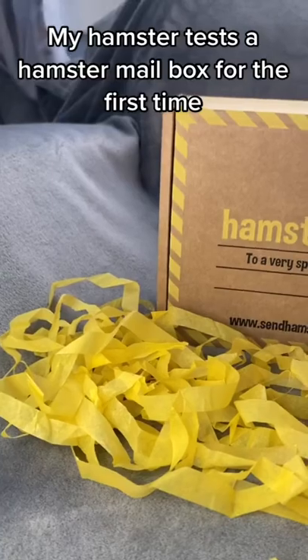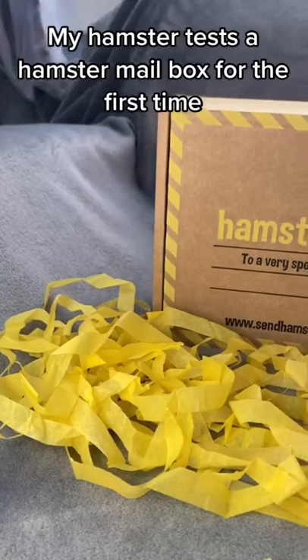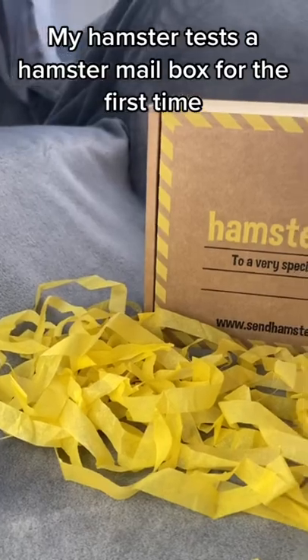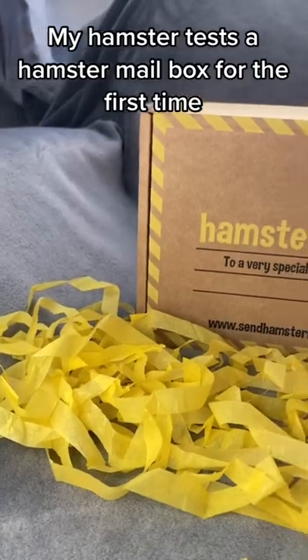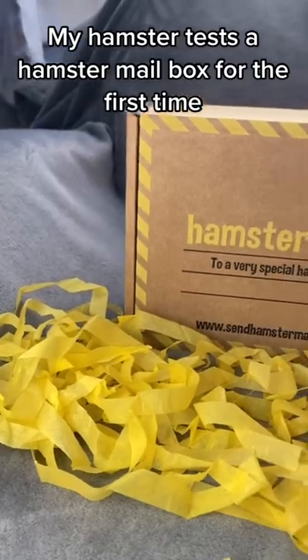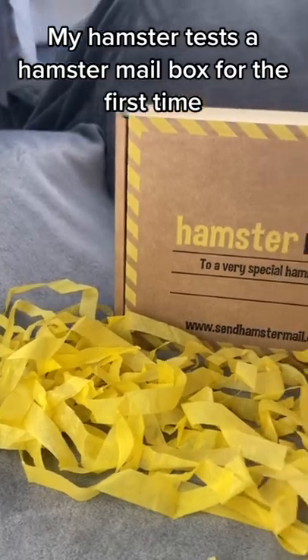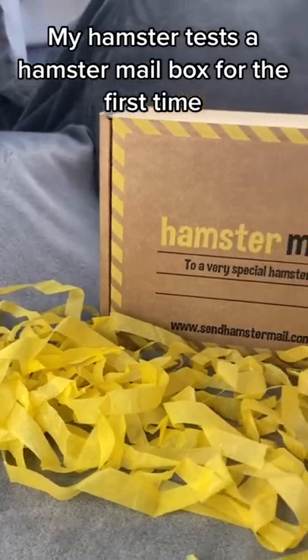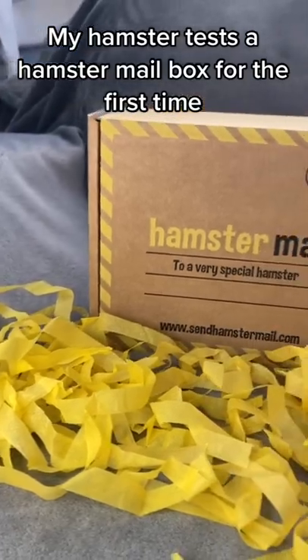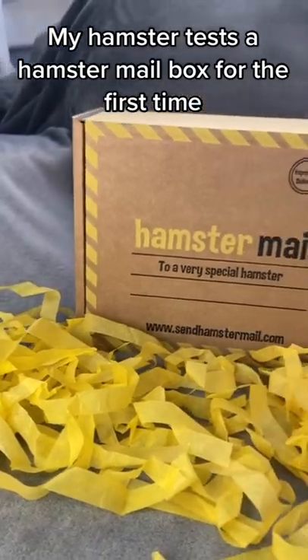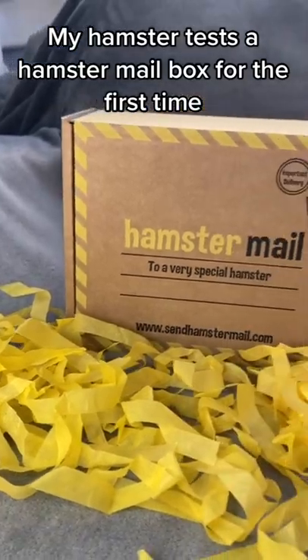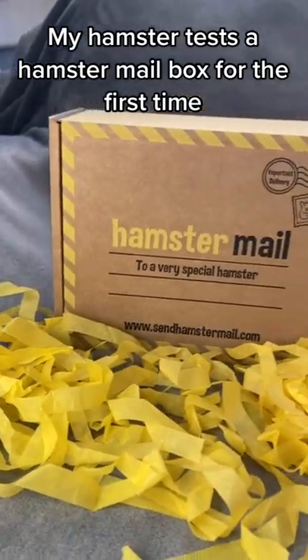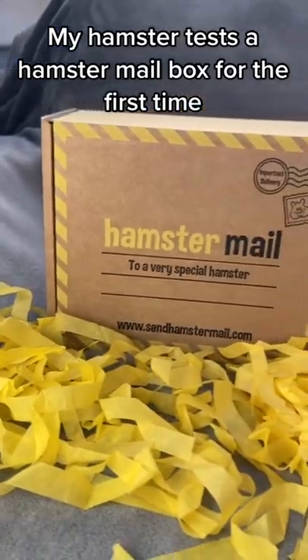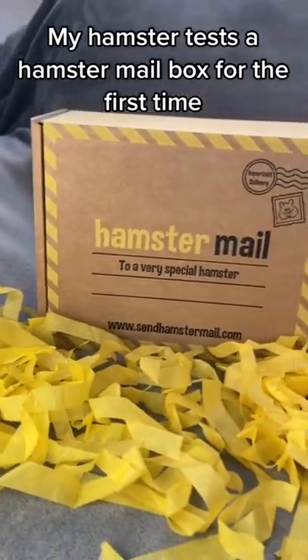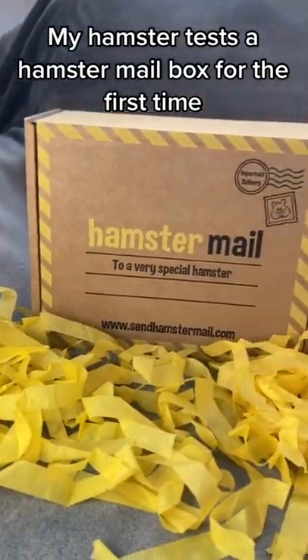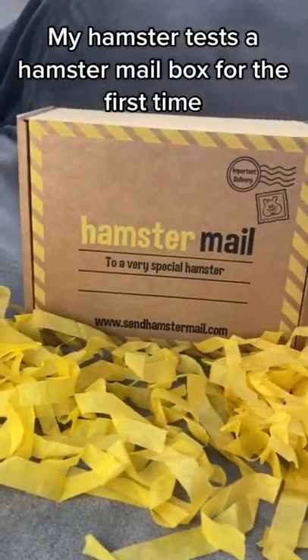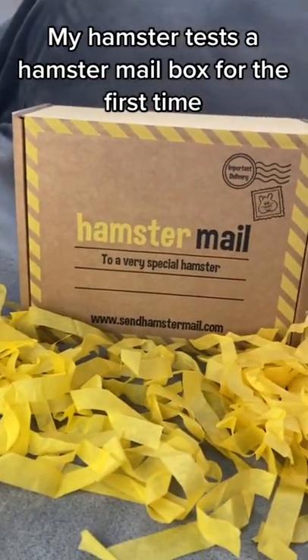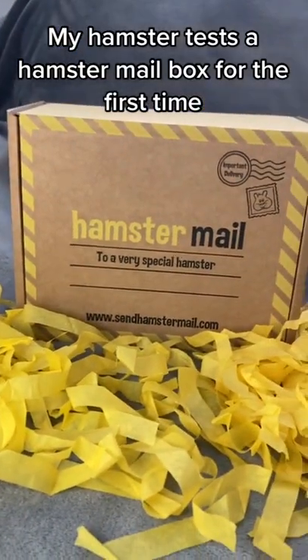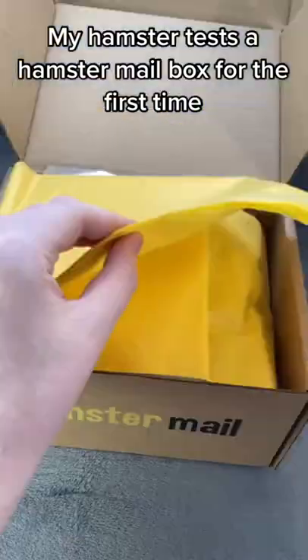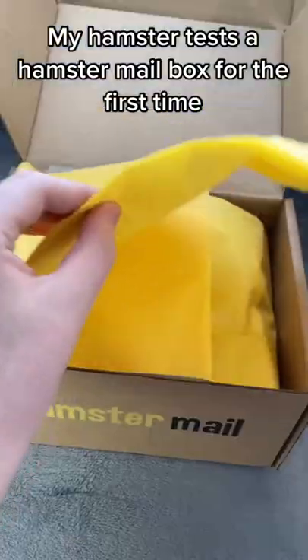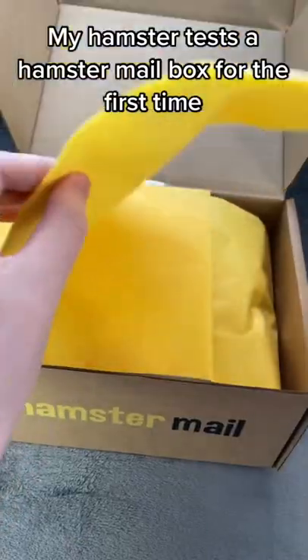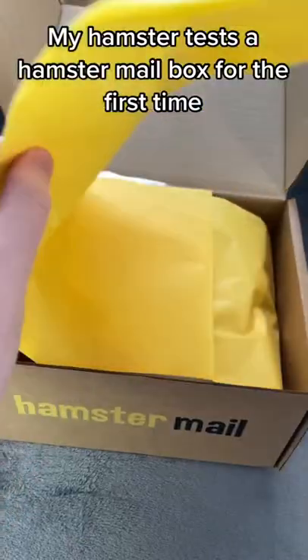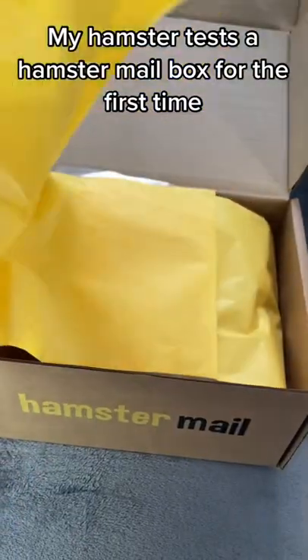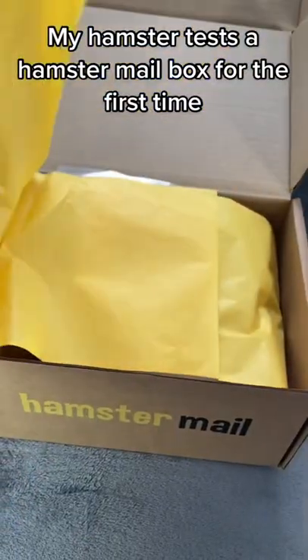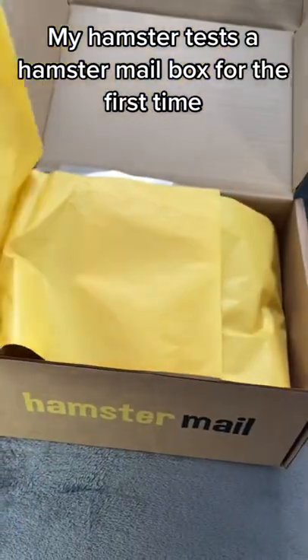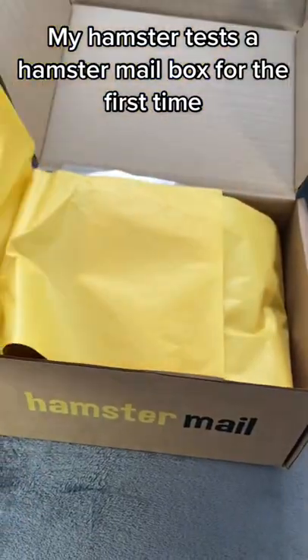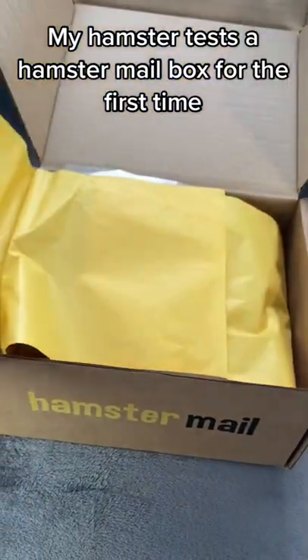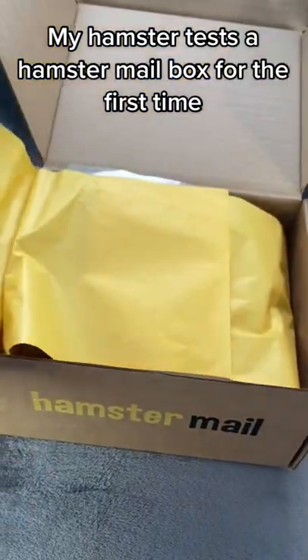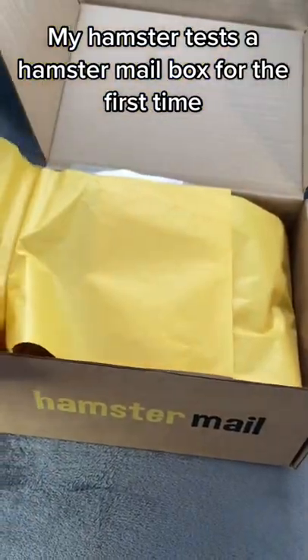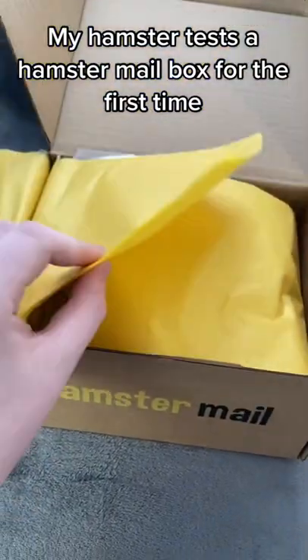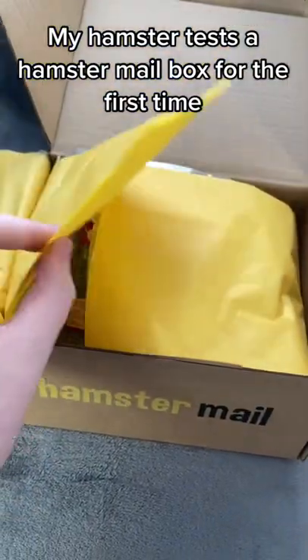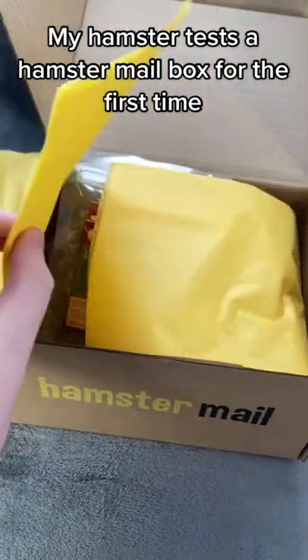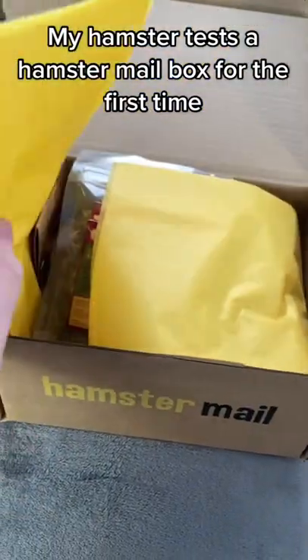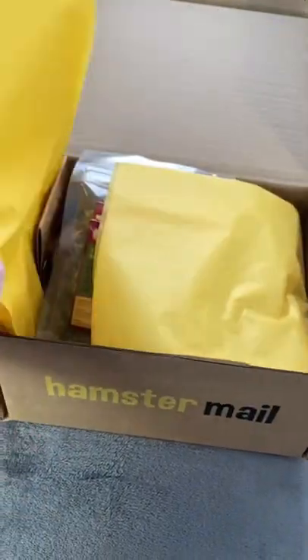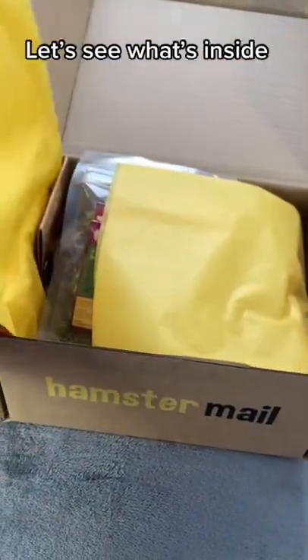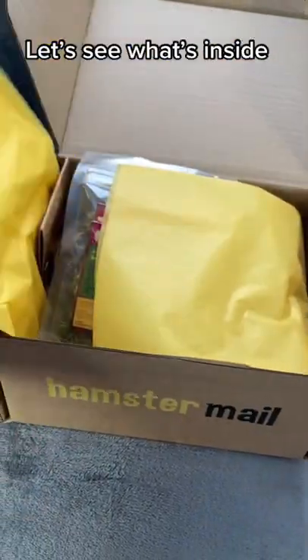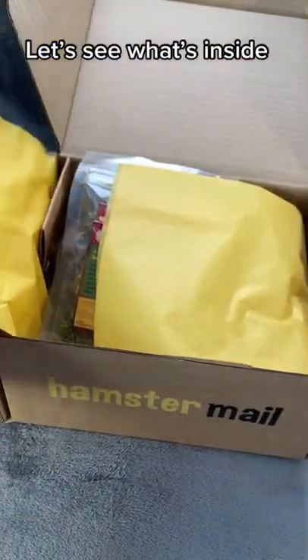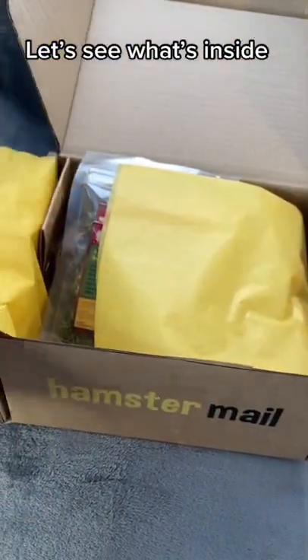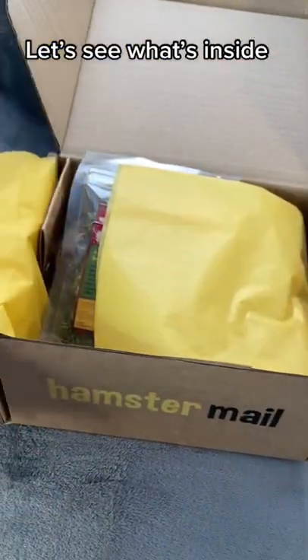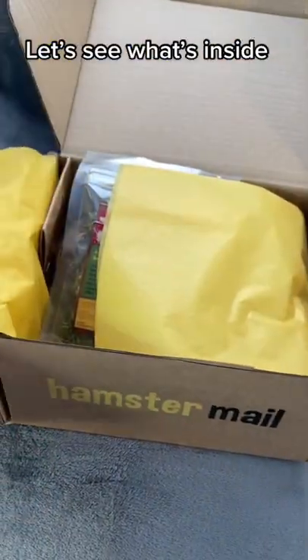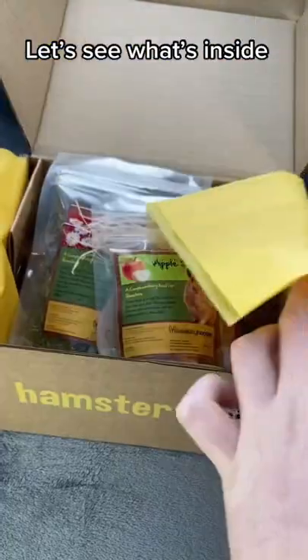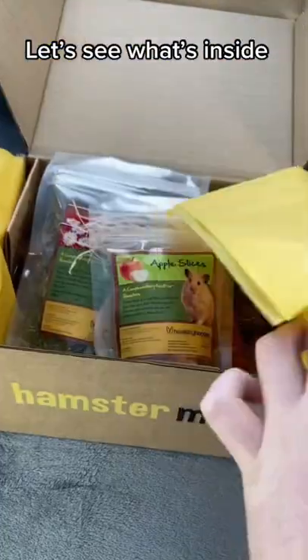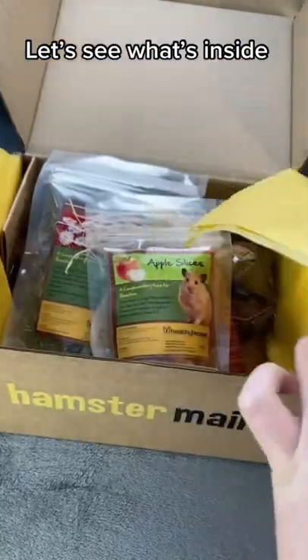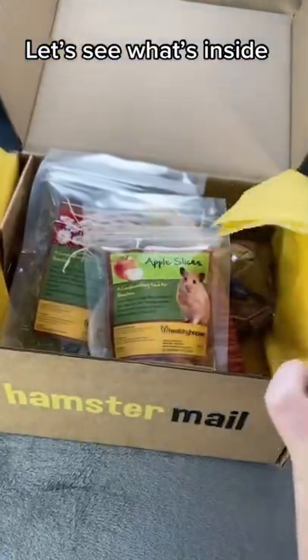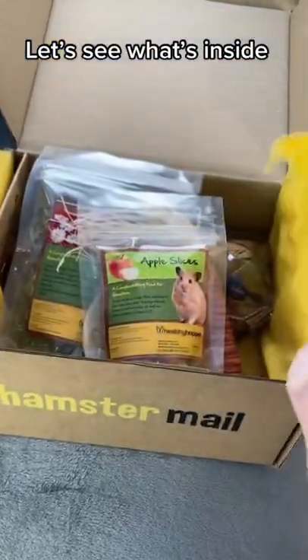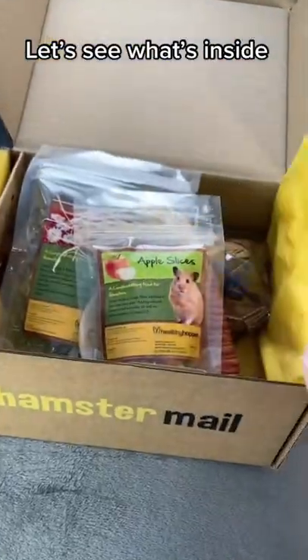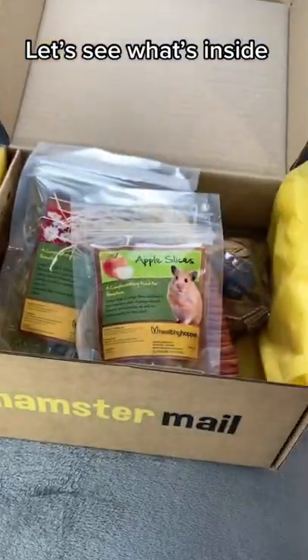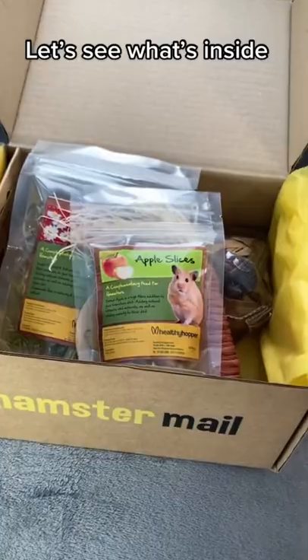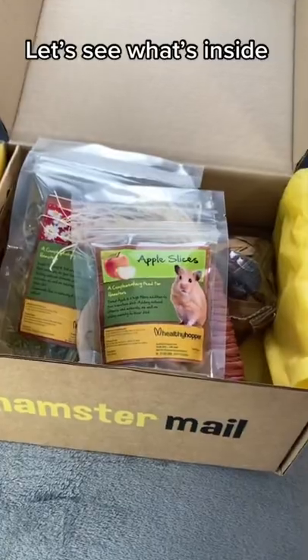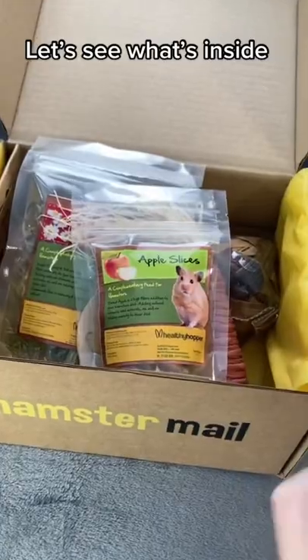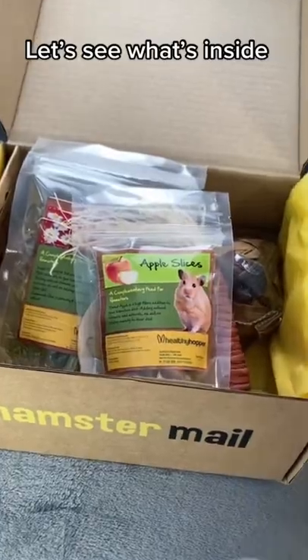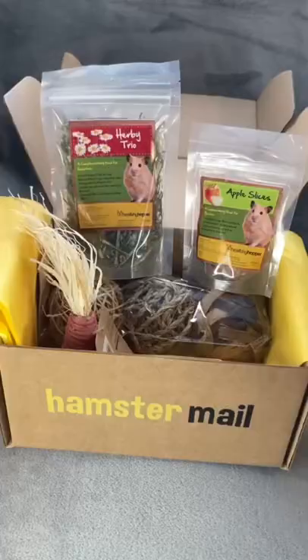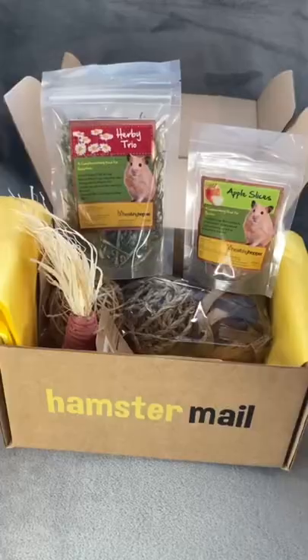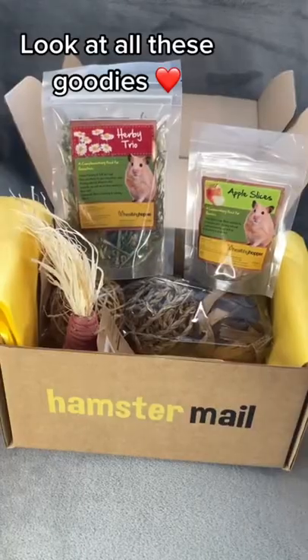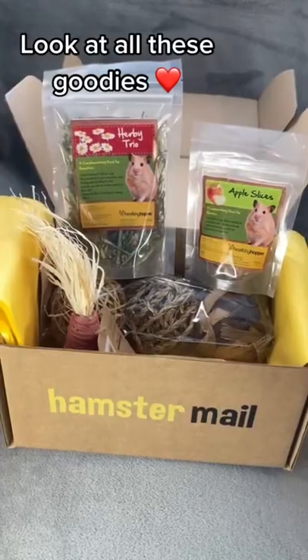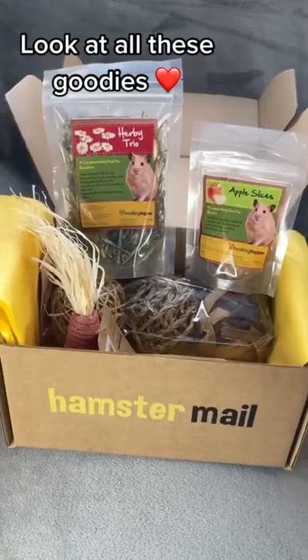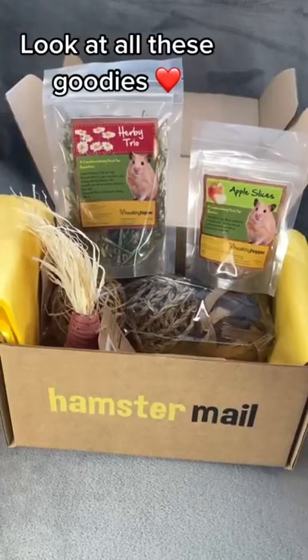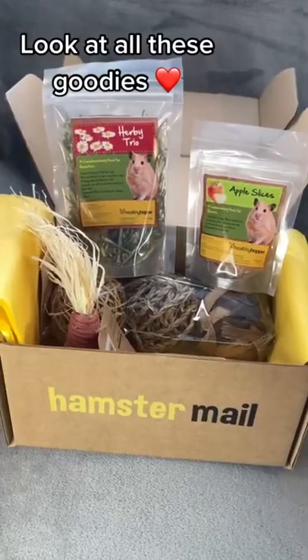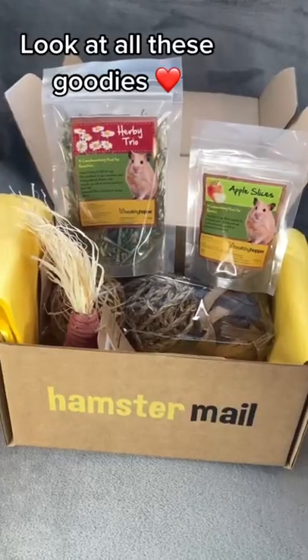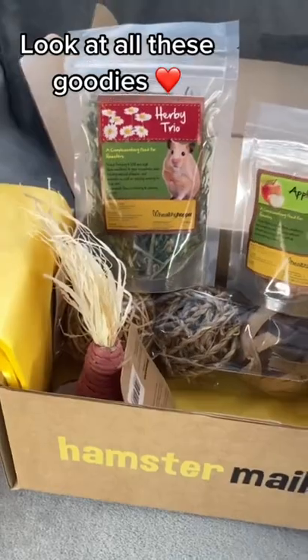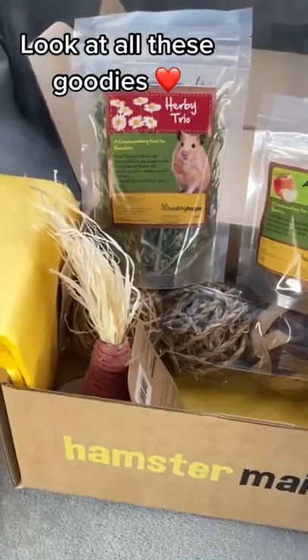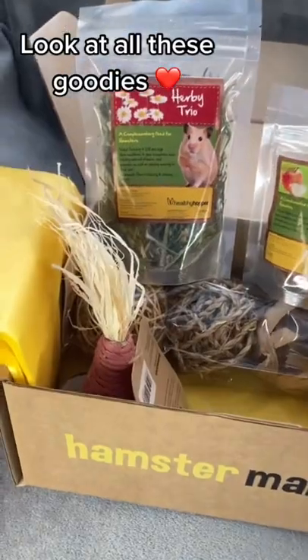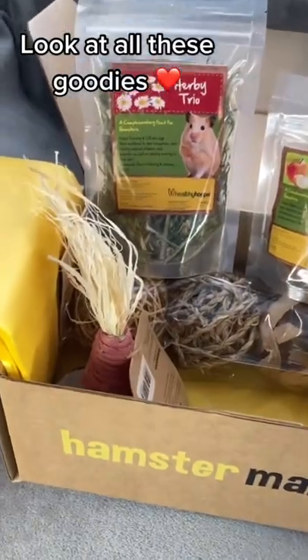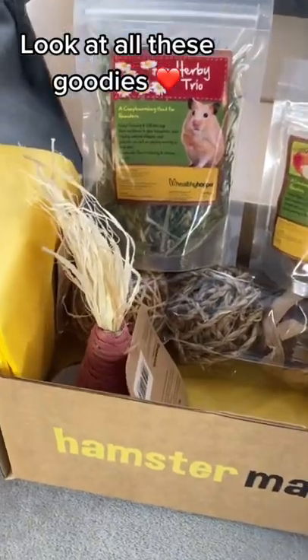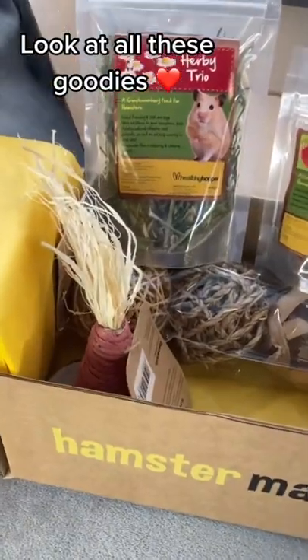My hamster tests a hamster mailbox for the first time. Let's see what's inside. Look at all these goodies.